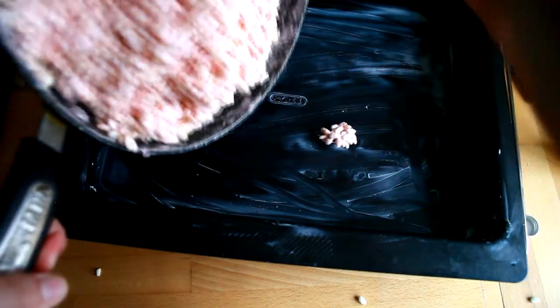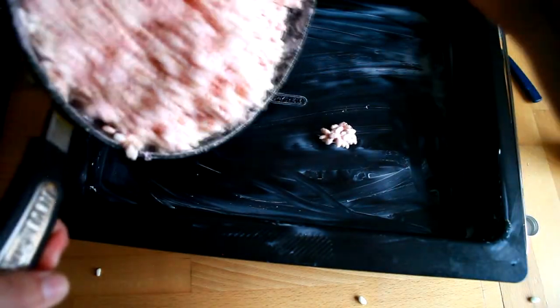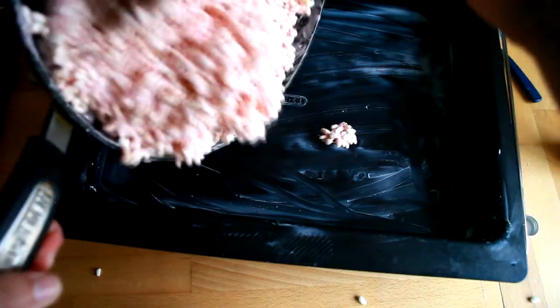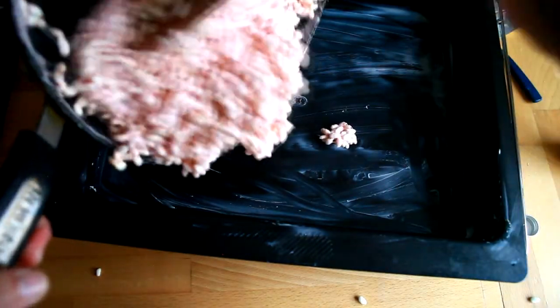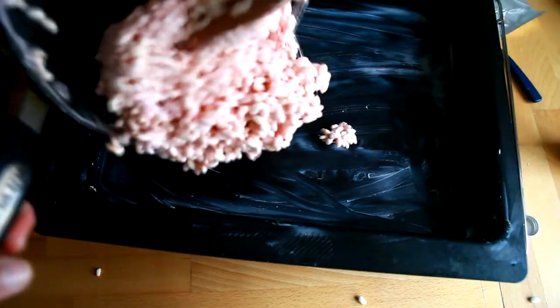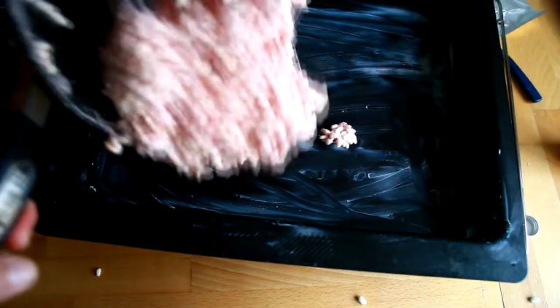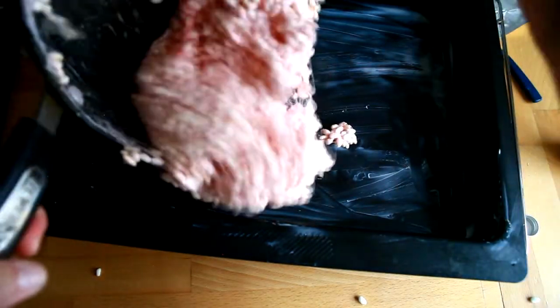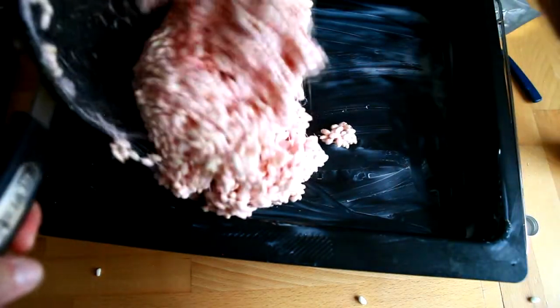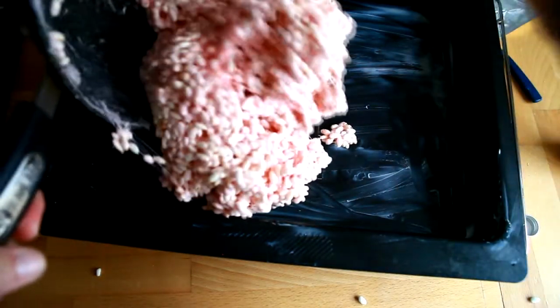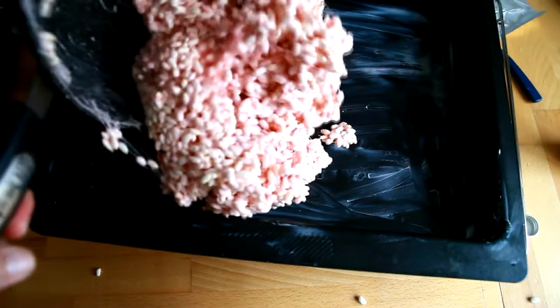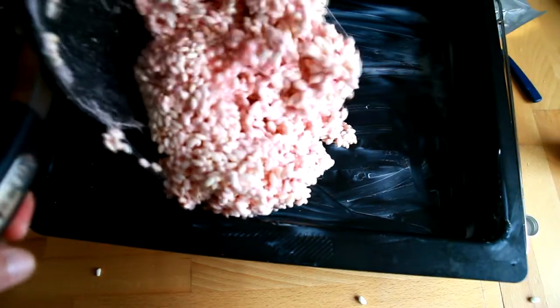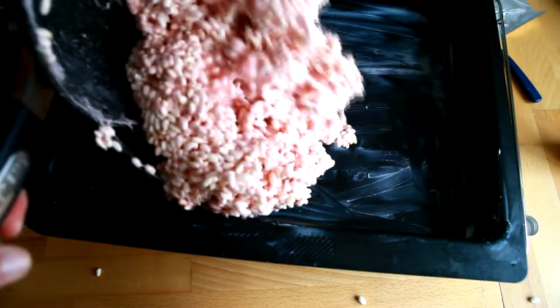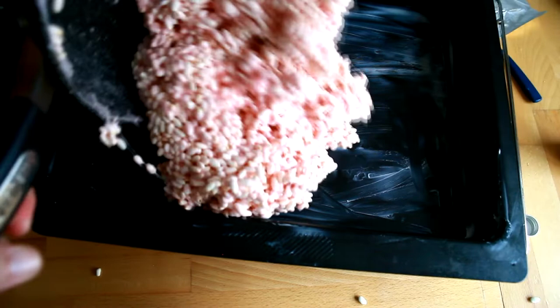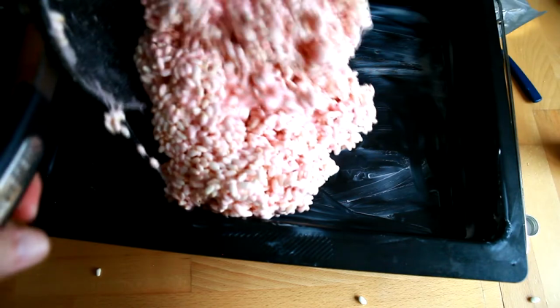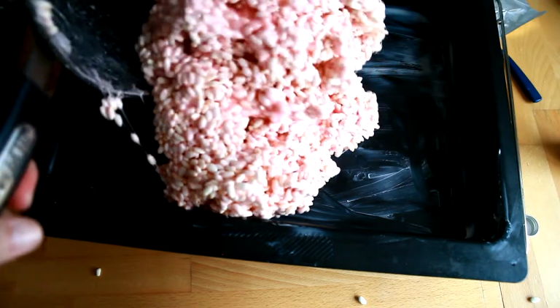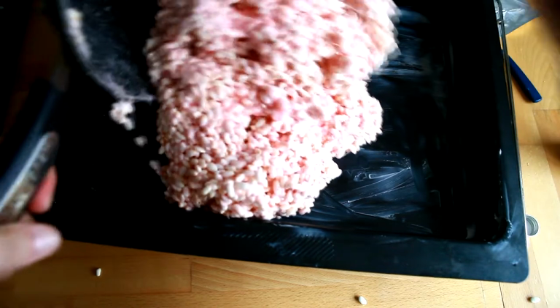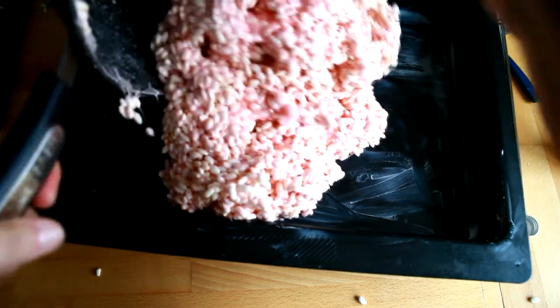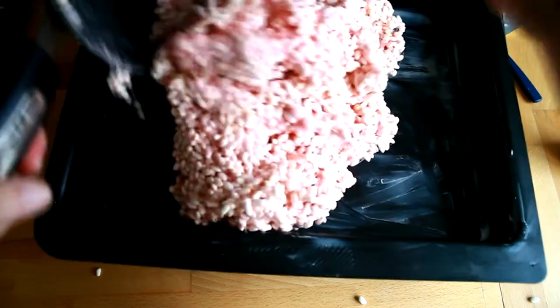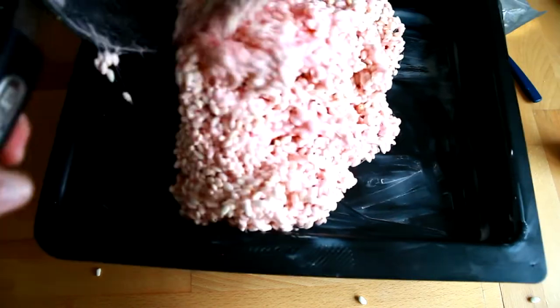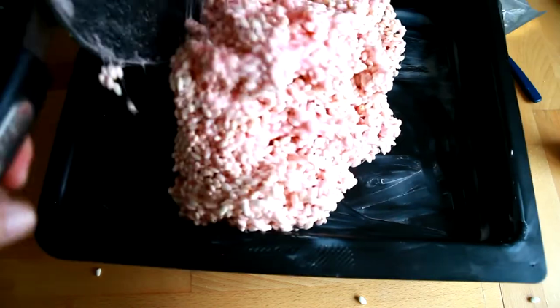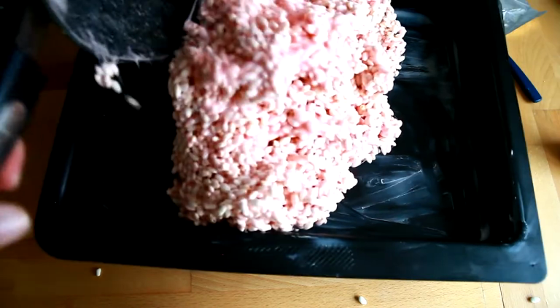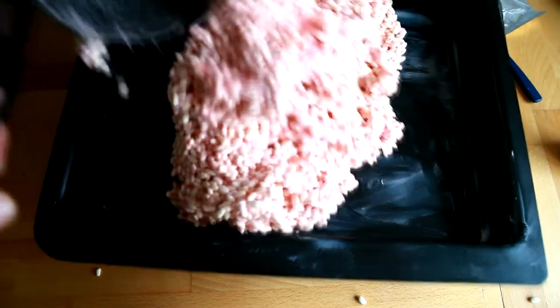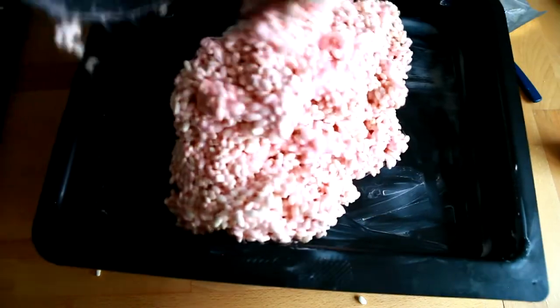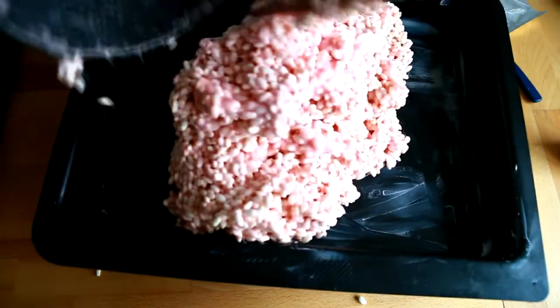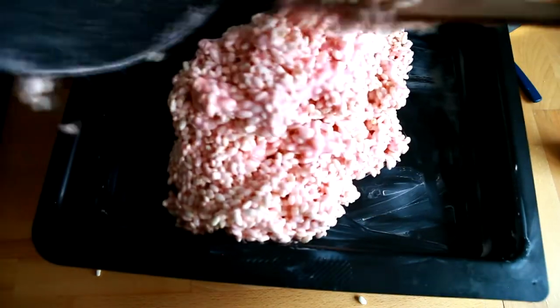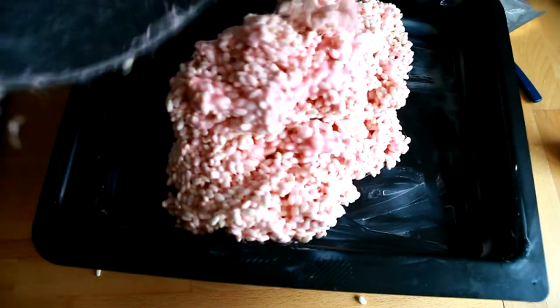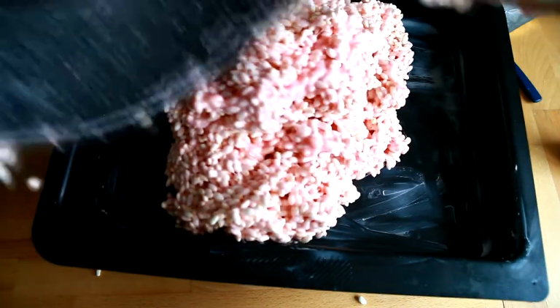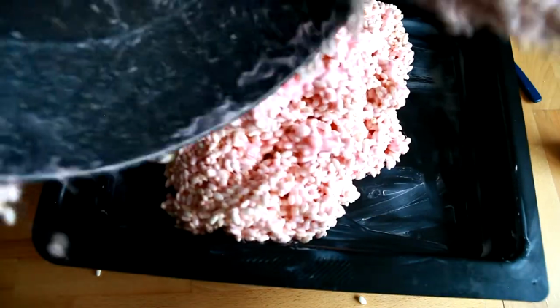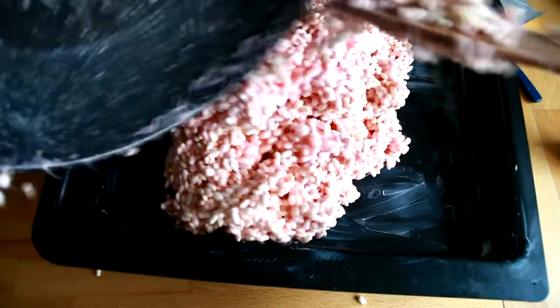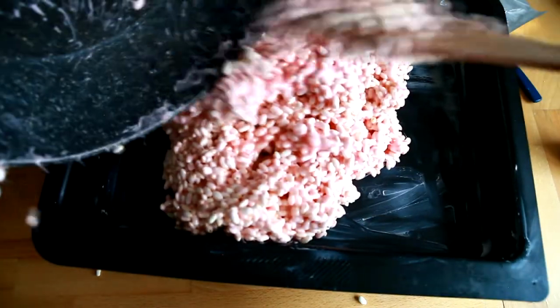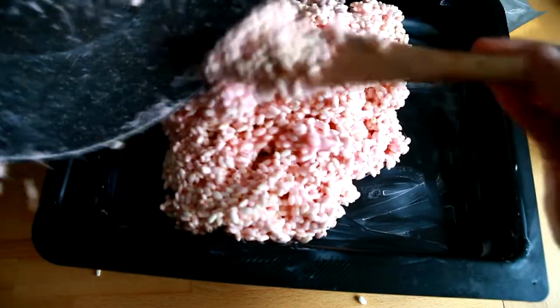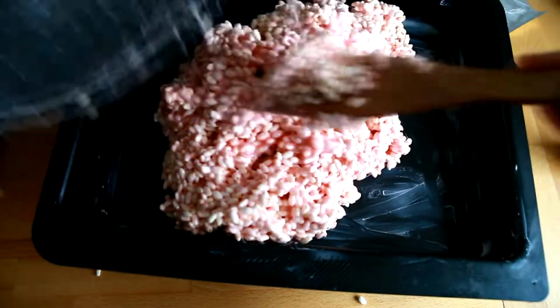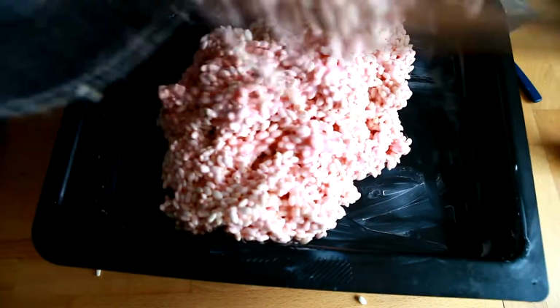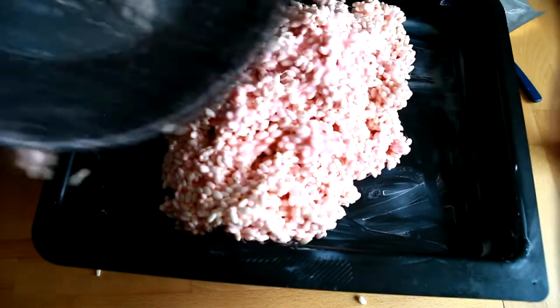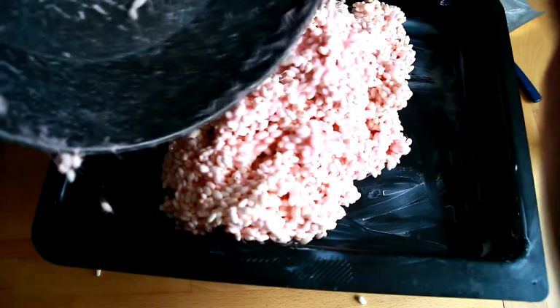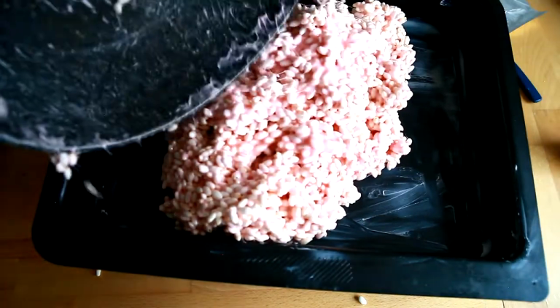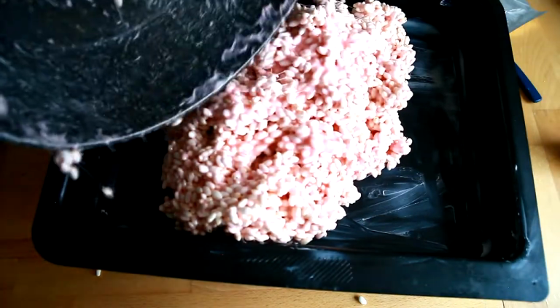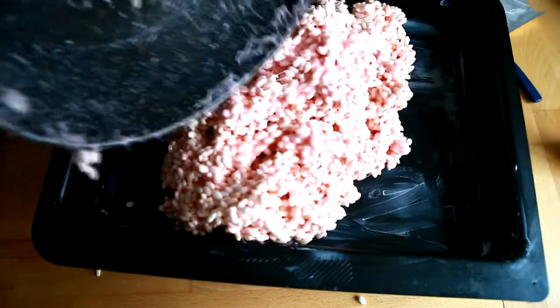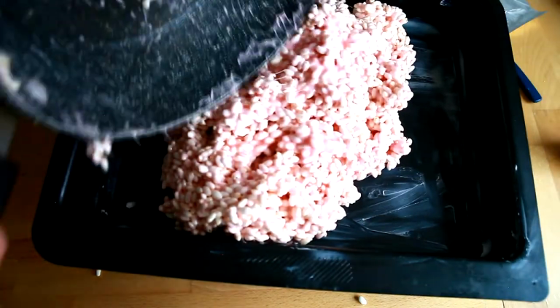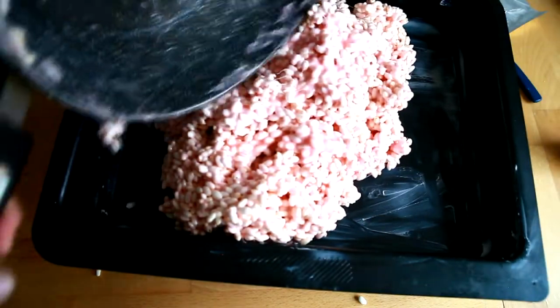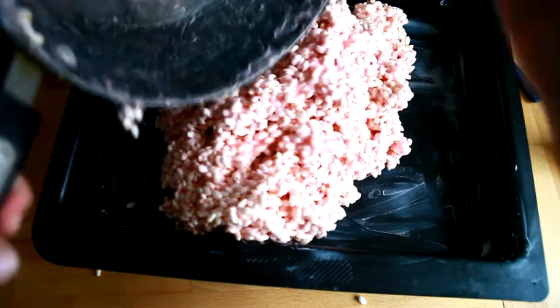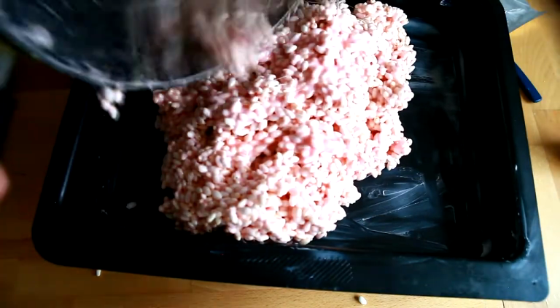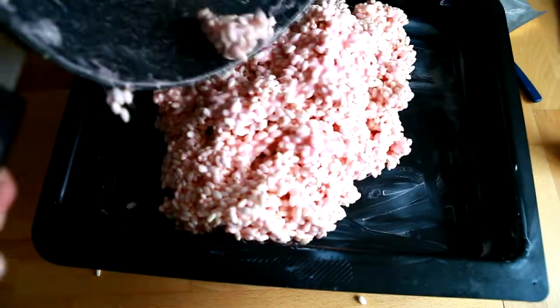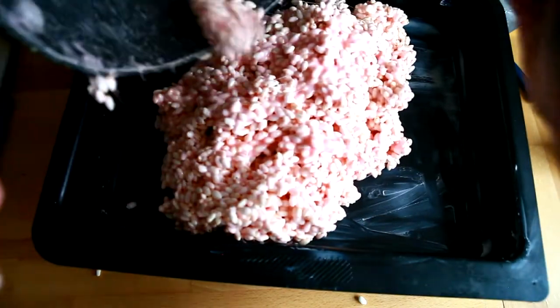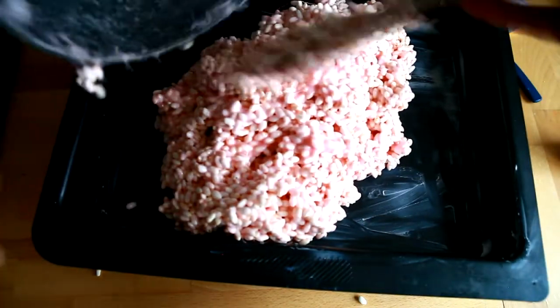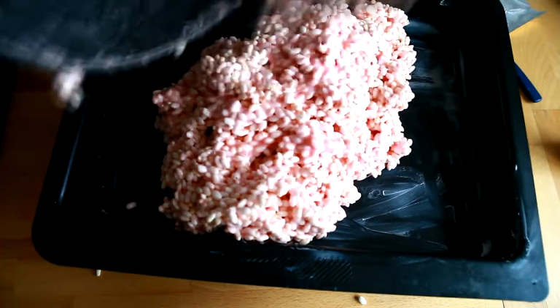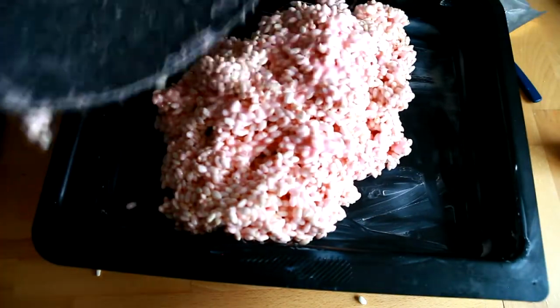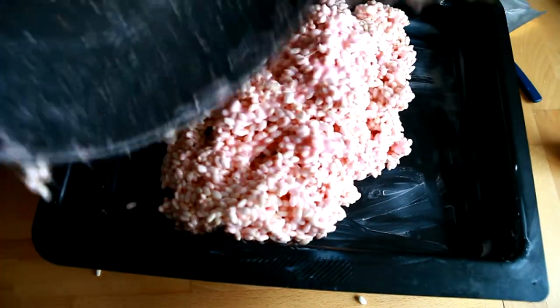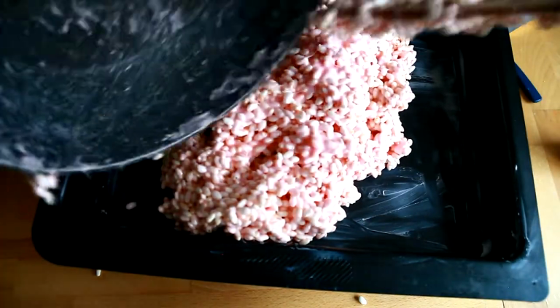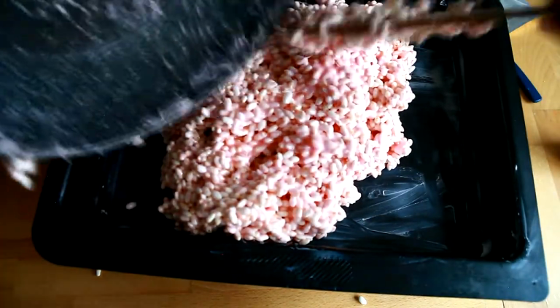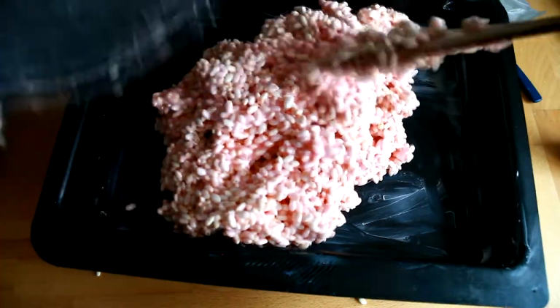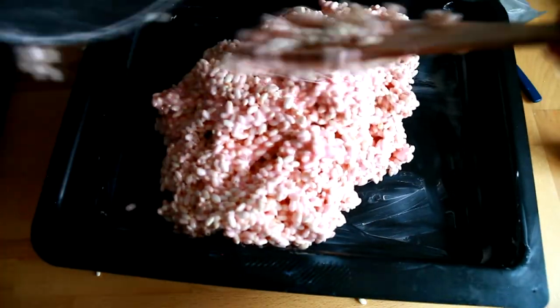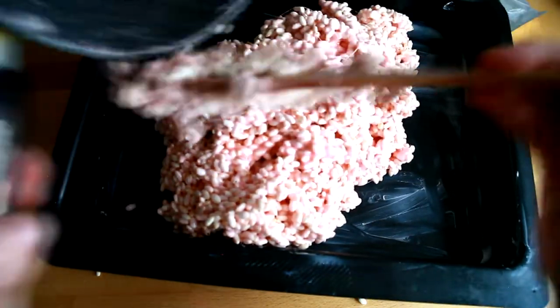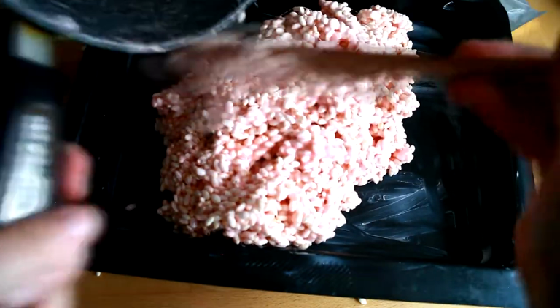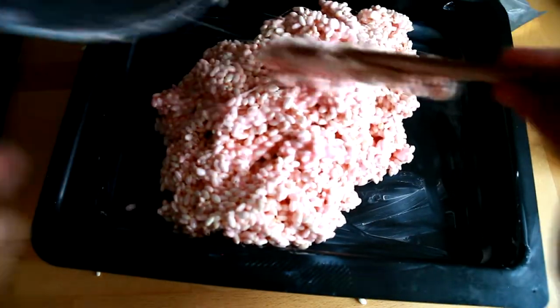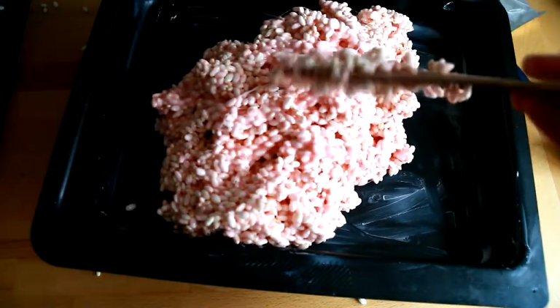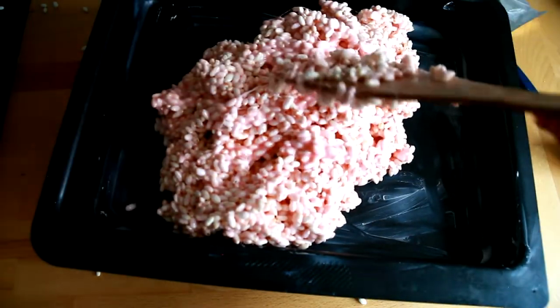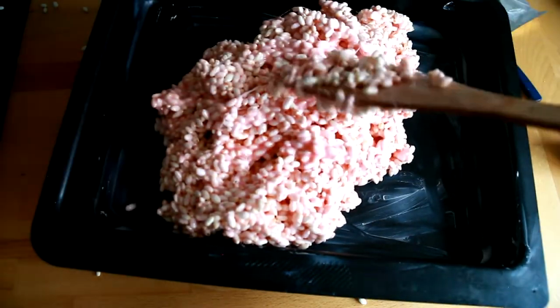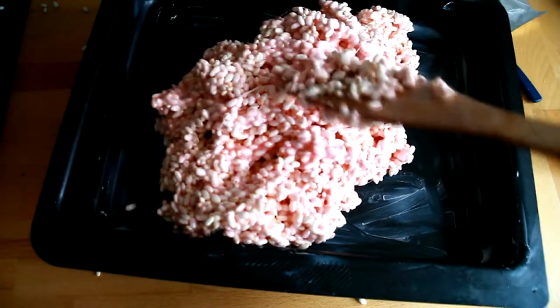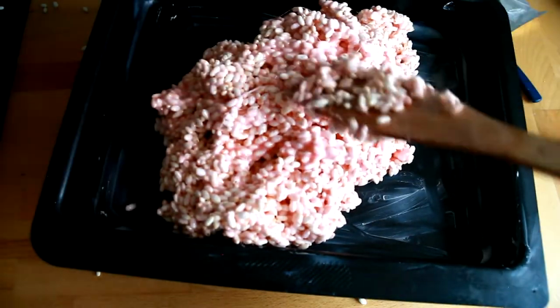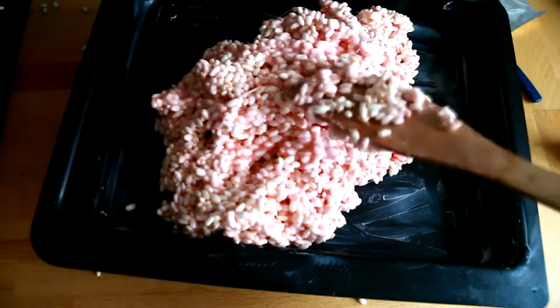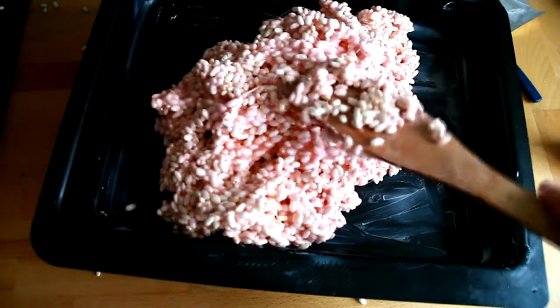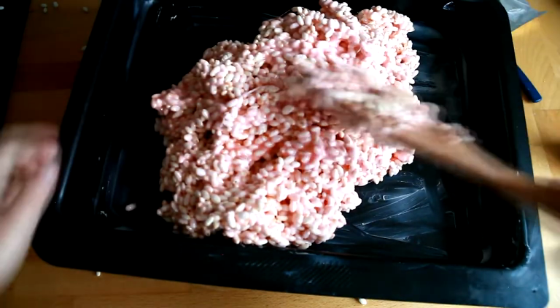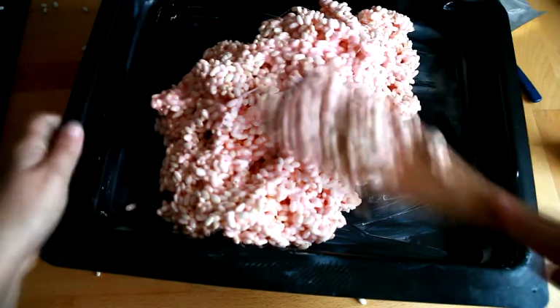For the next step, we are going to pour the mixture into the pan and press it flat a bit.